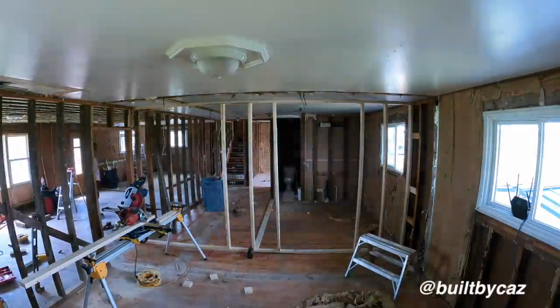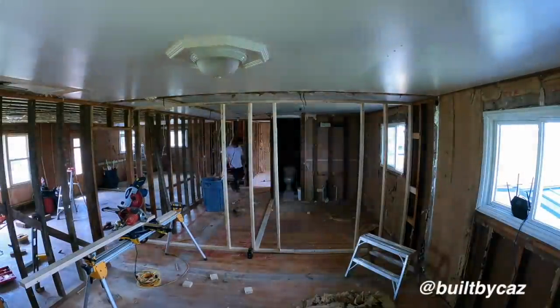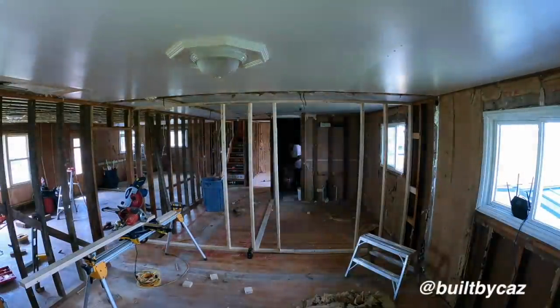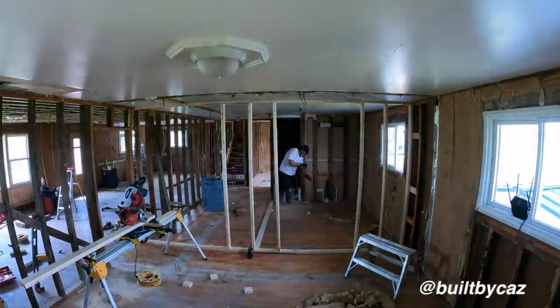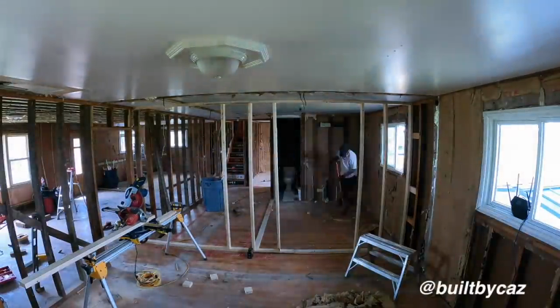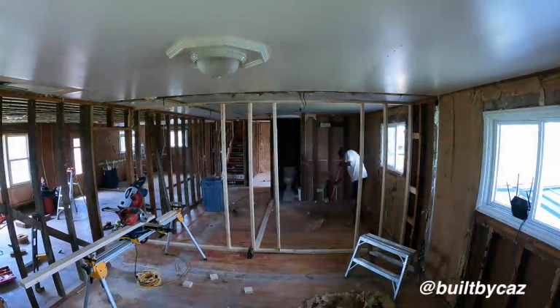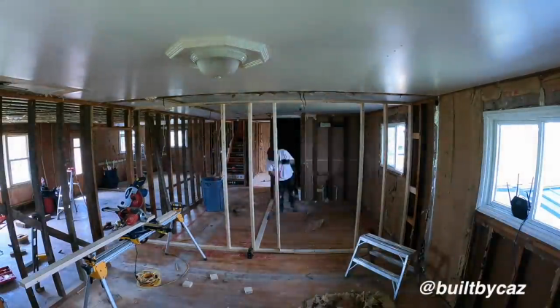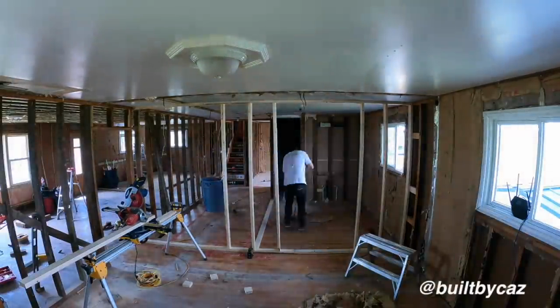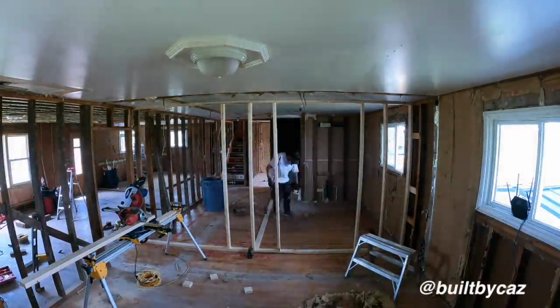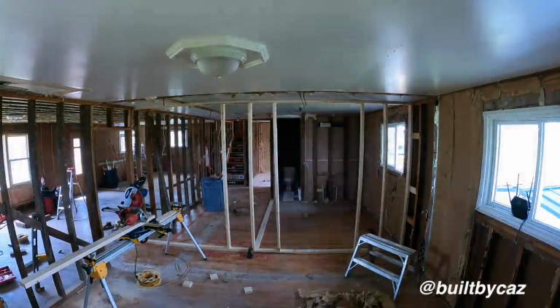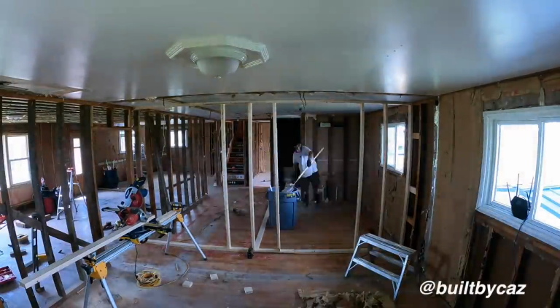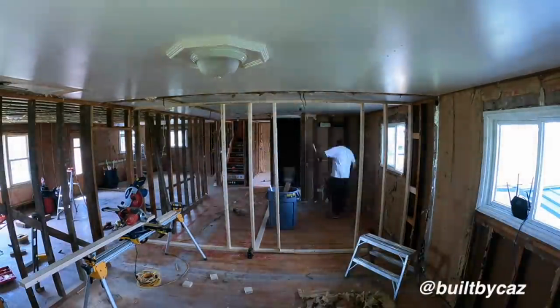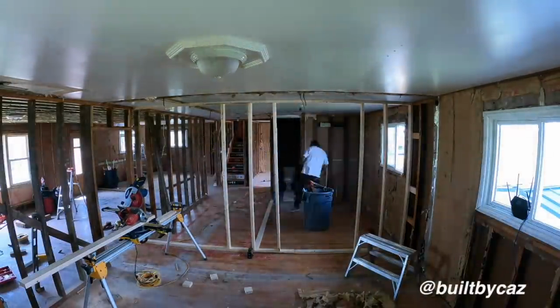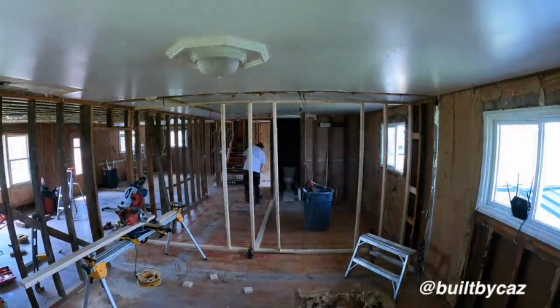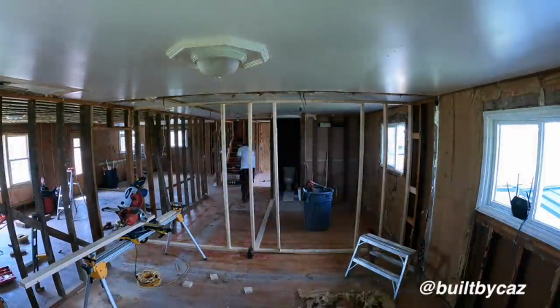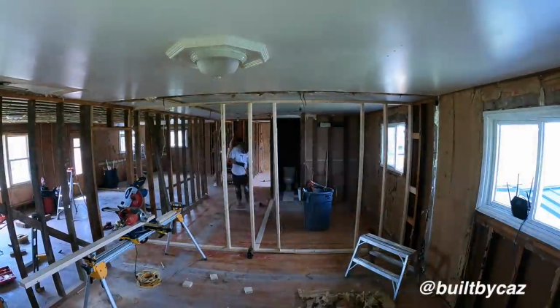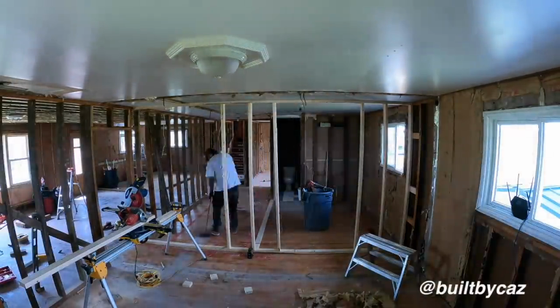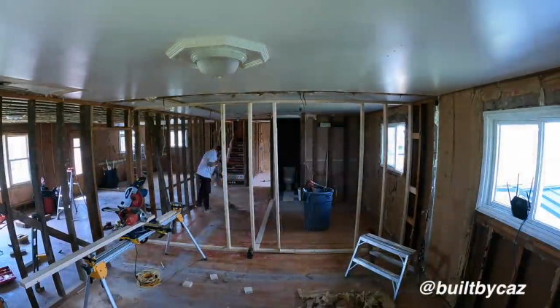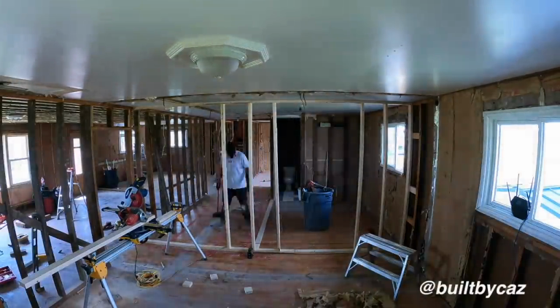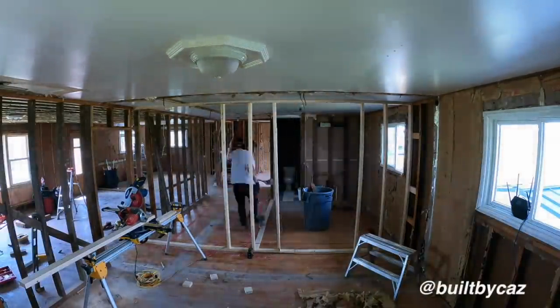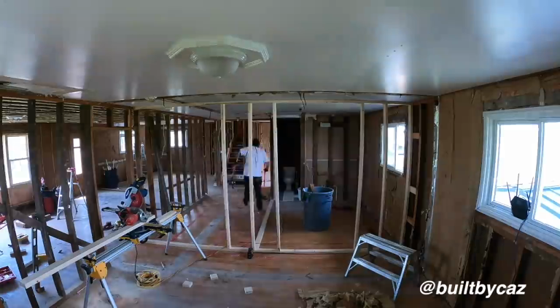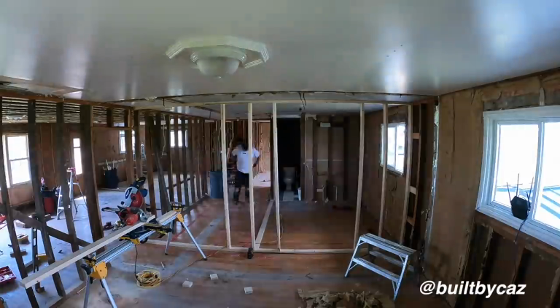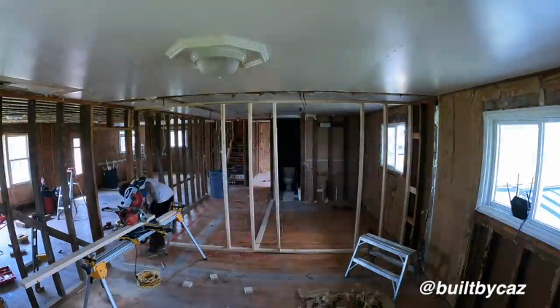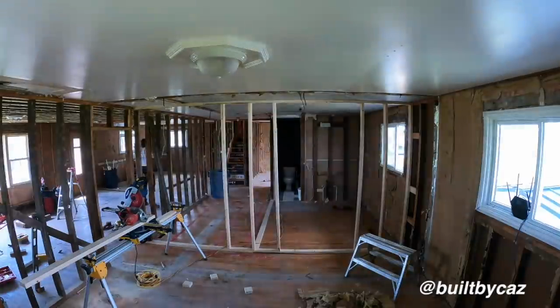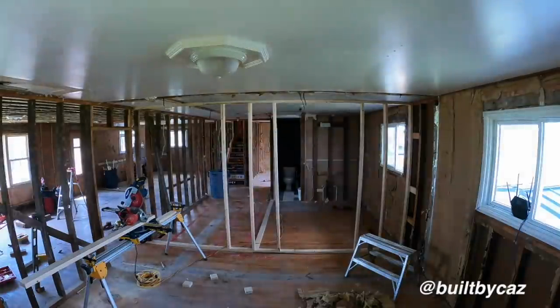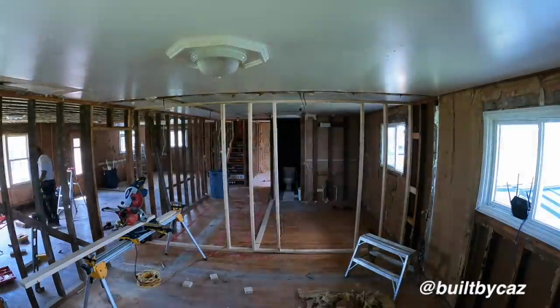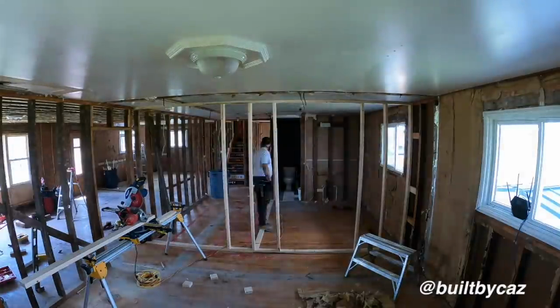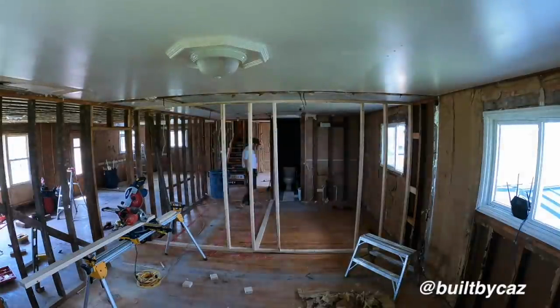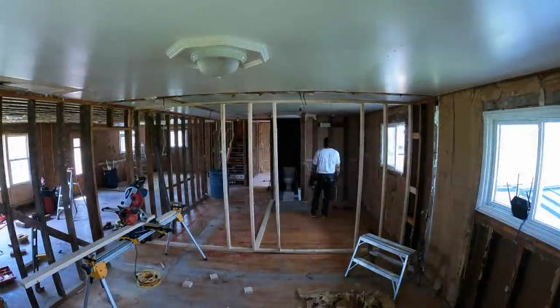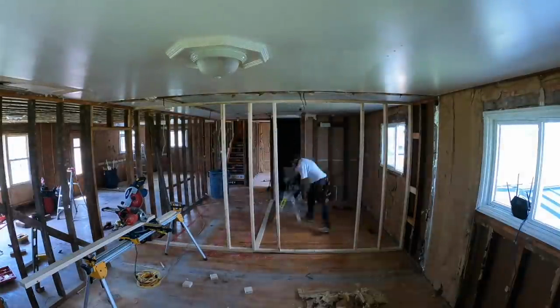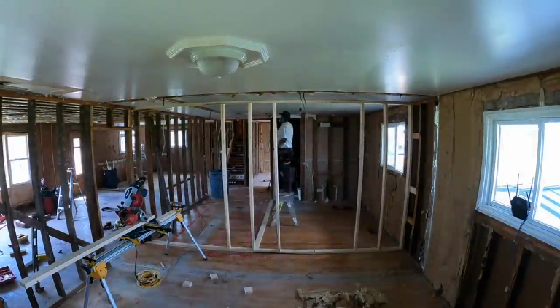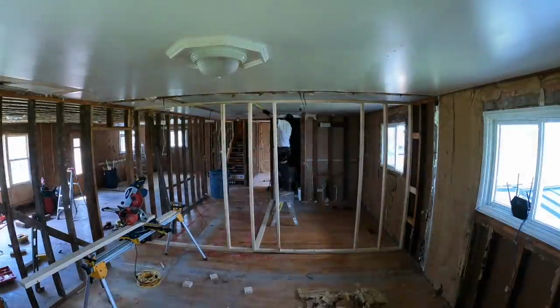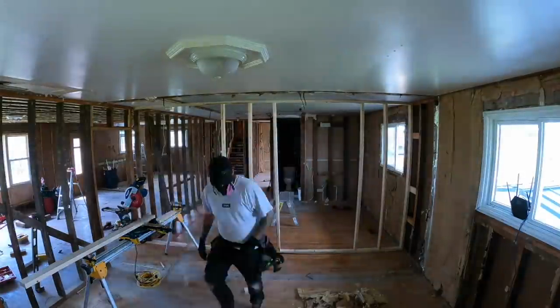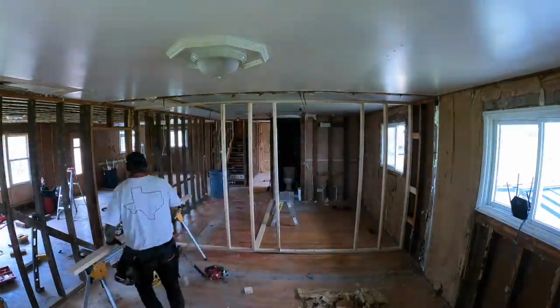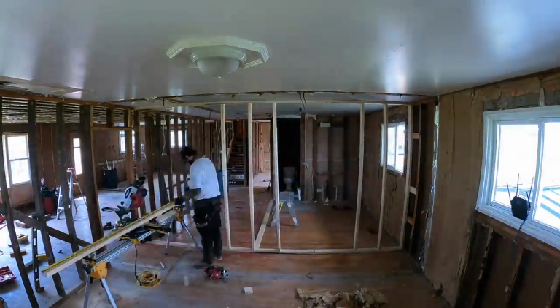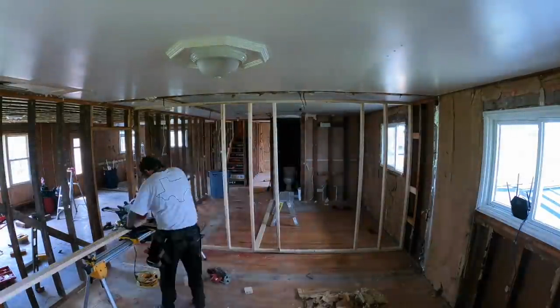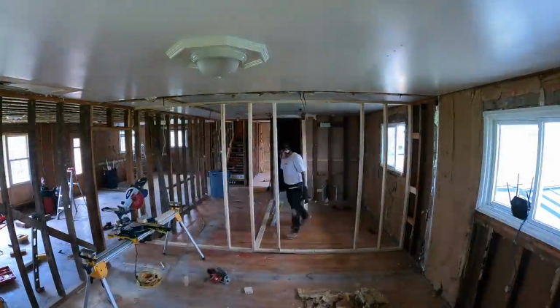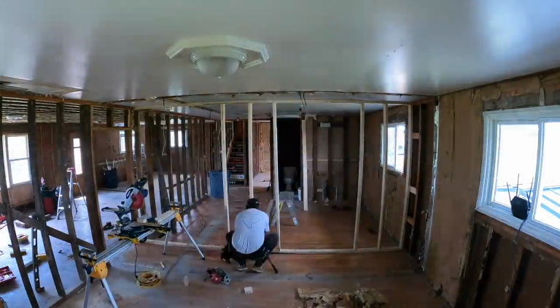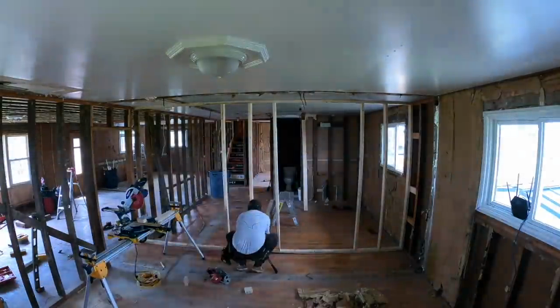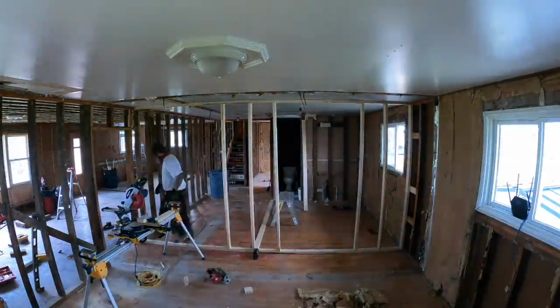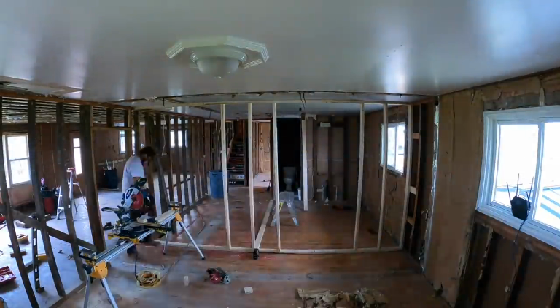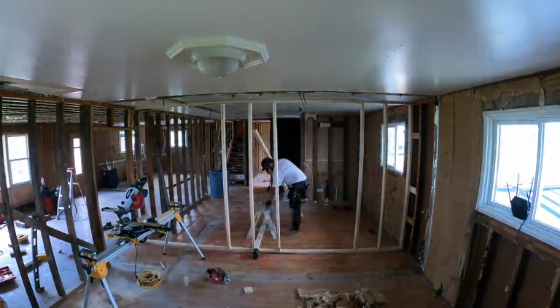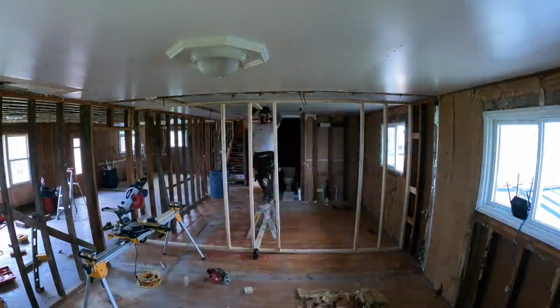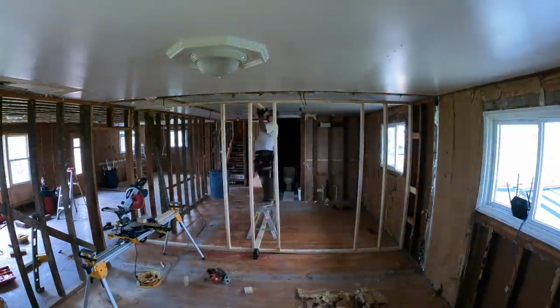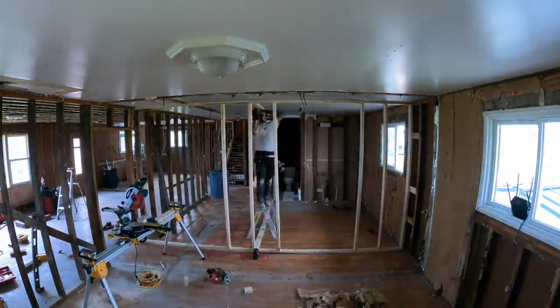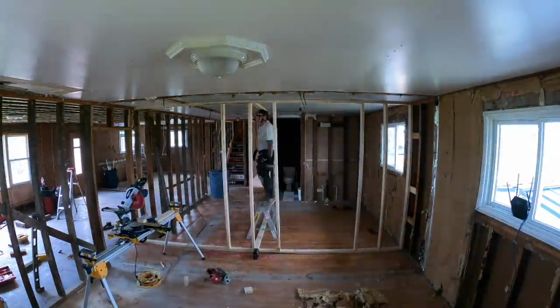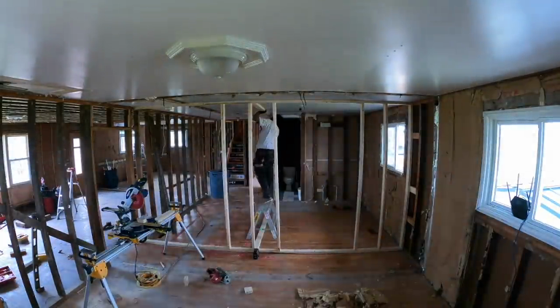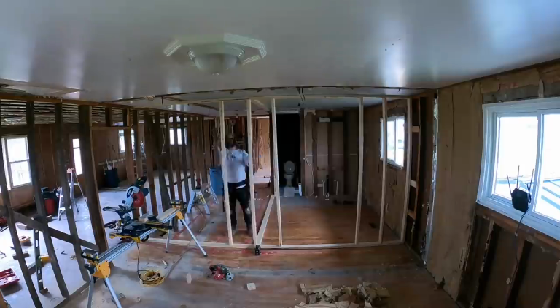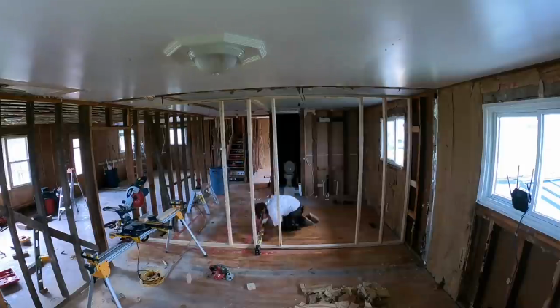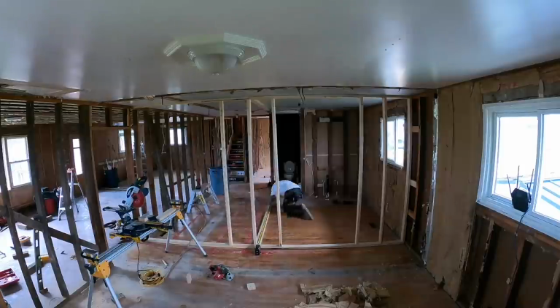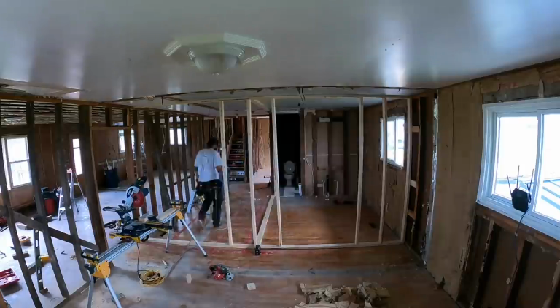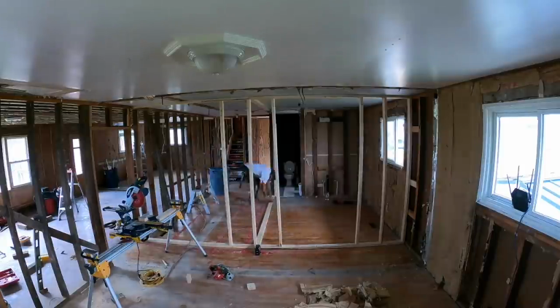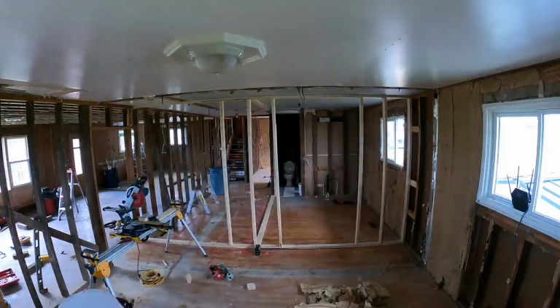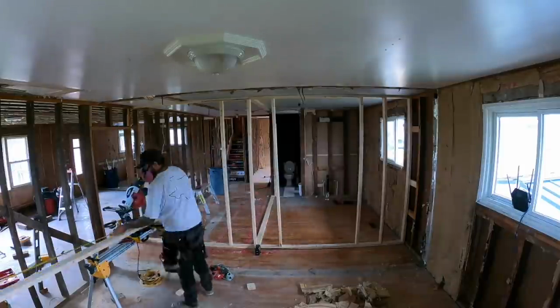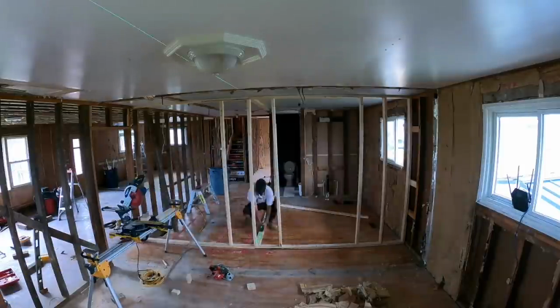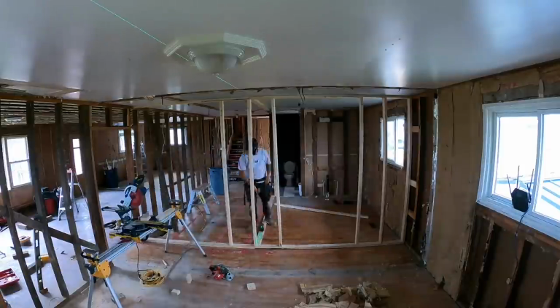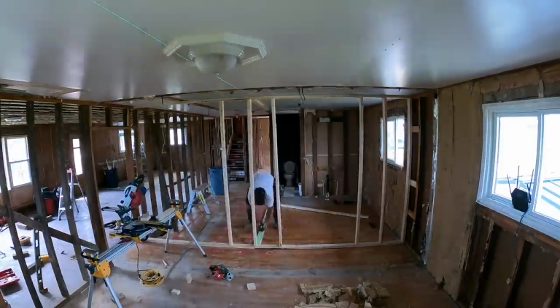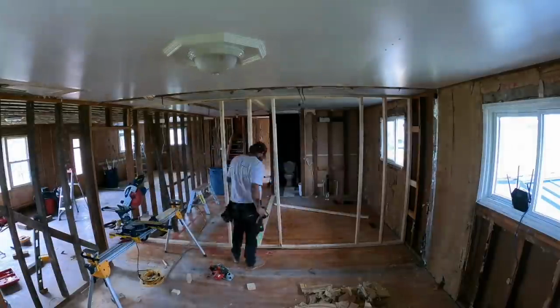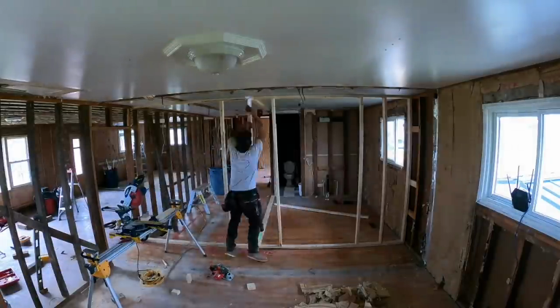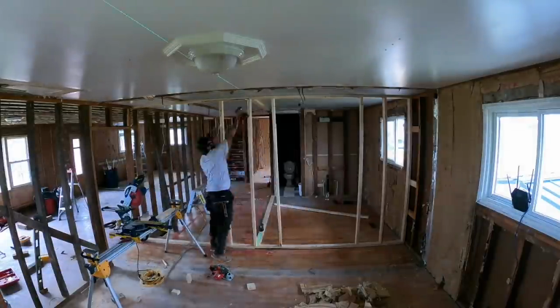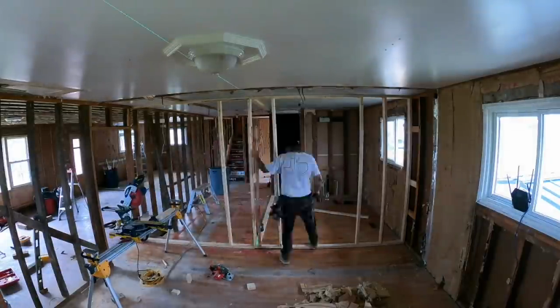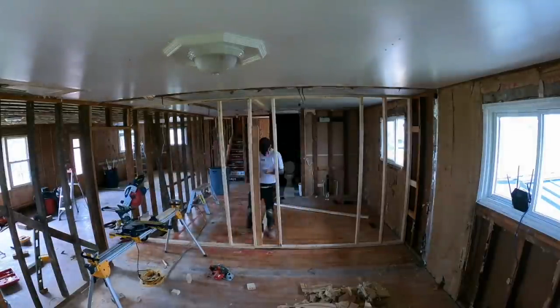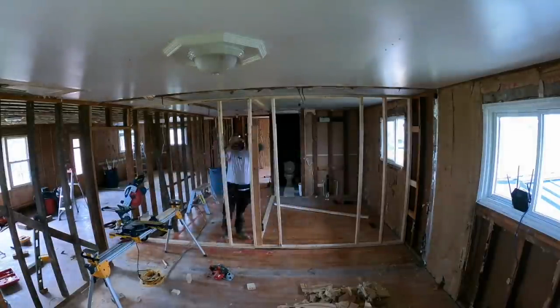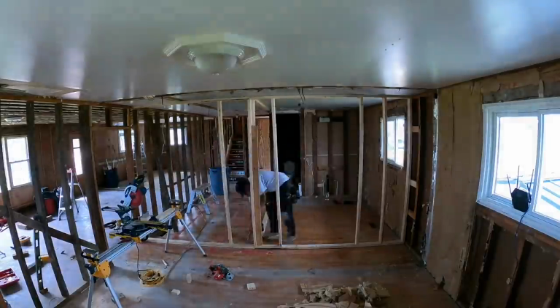On the left-hand side we did the walk-in closet, and if you haven't seen that video it already lives on my channel, so go check out that closet transformation.